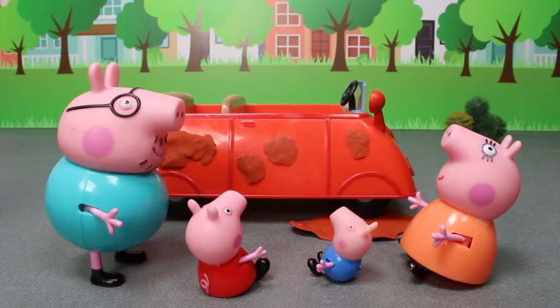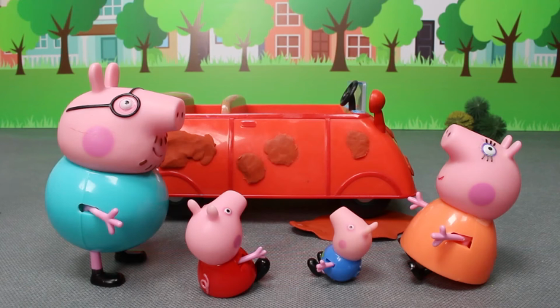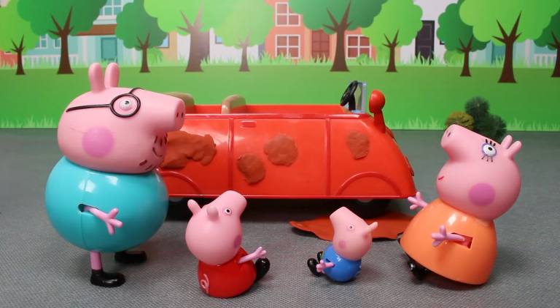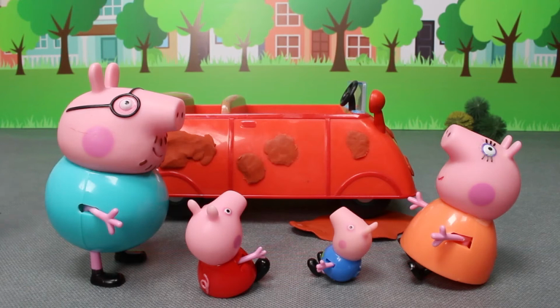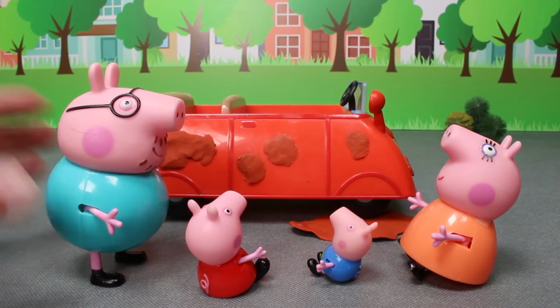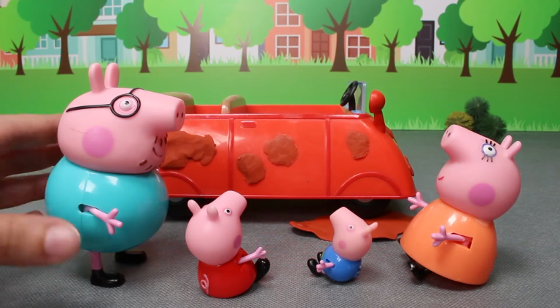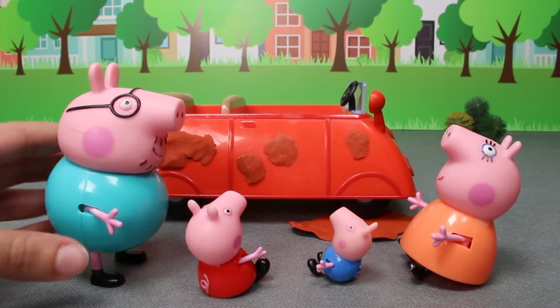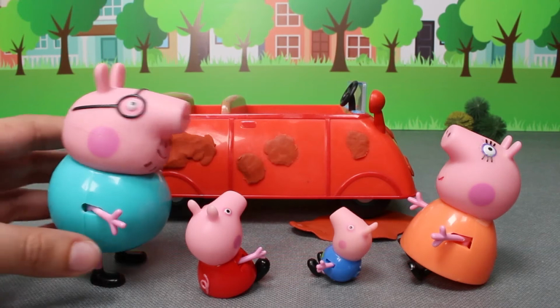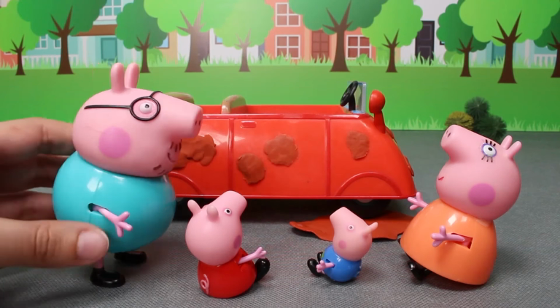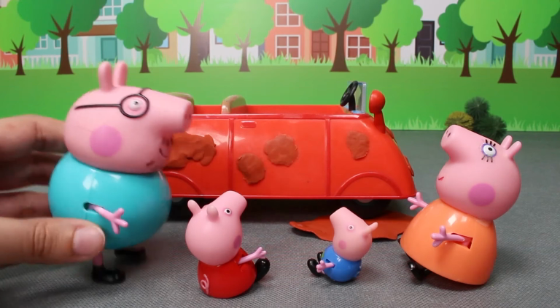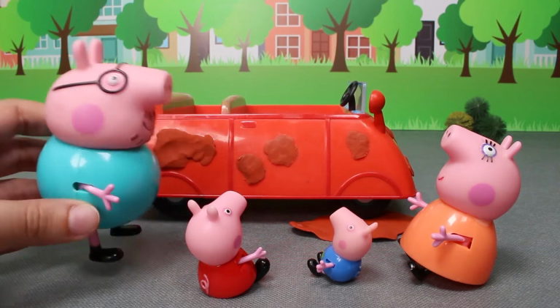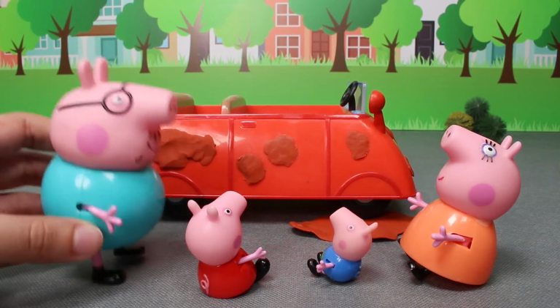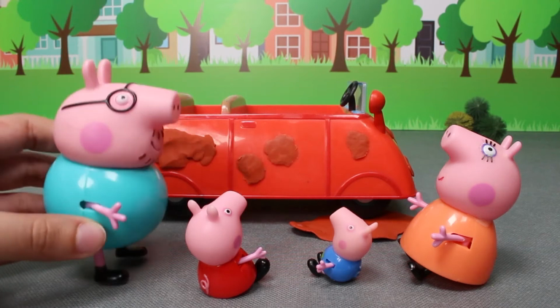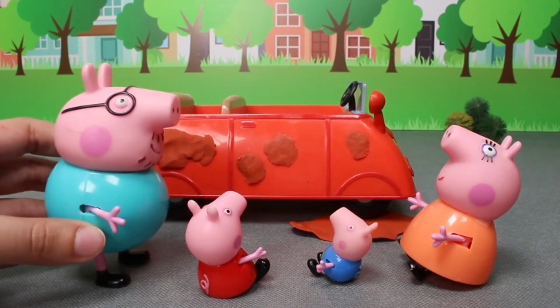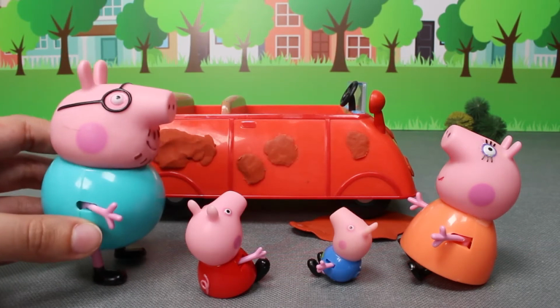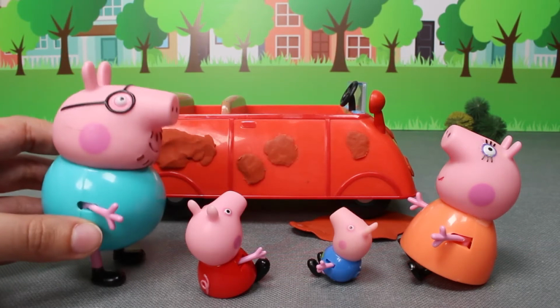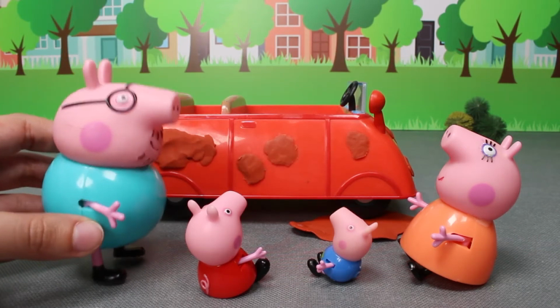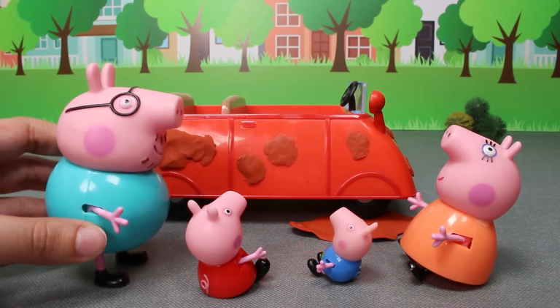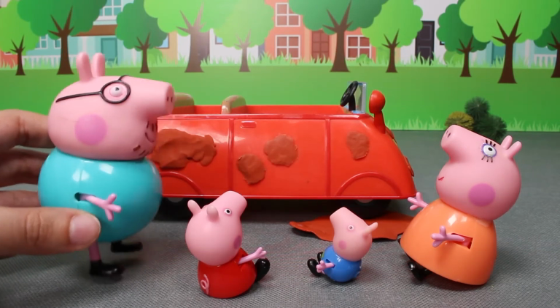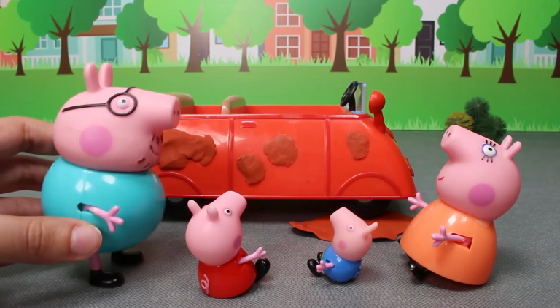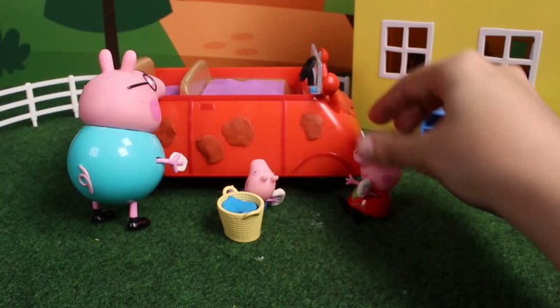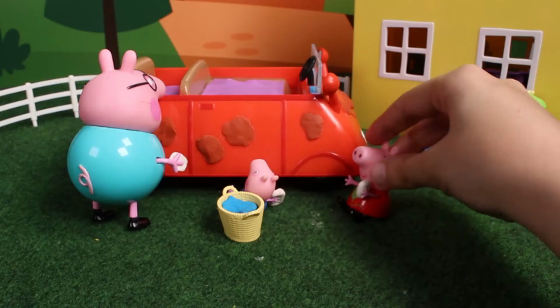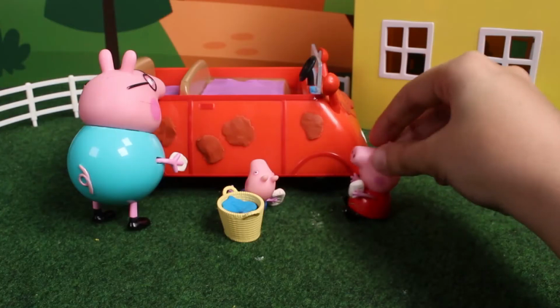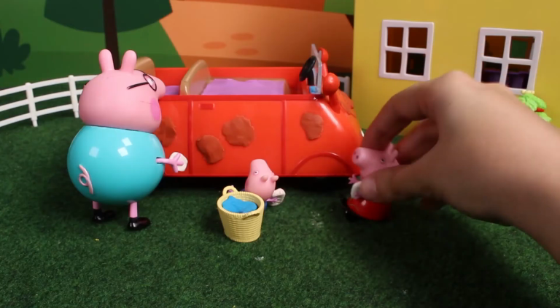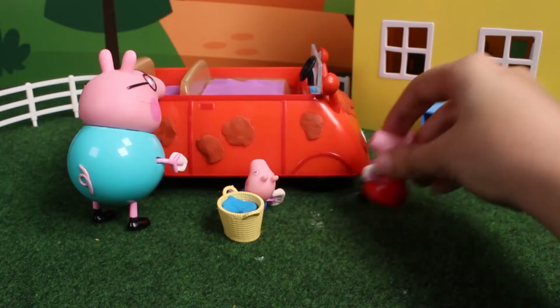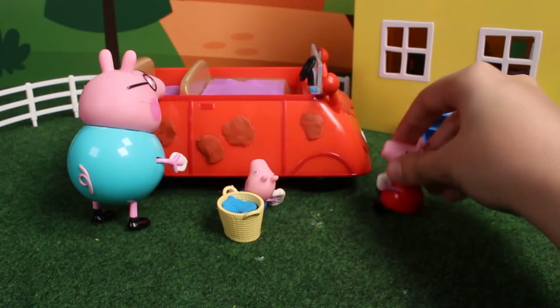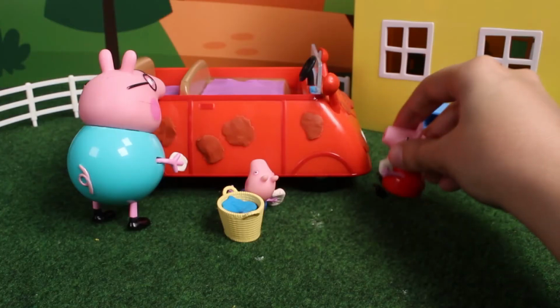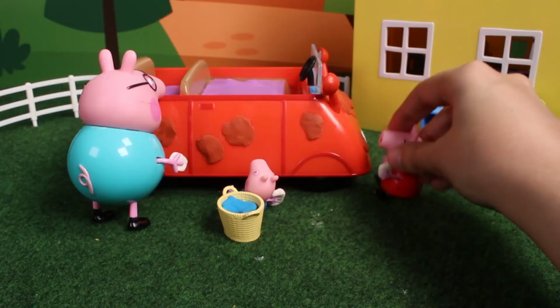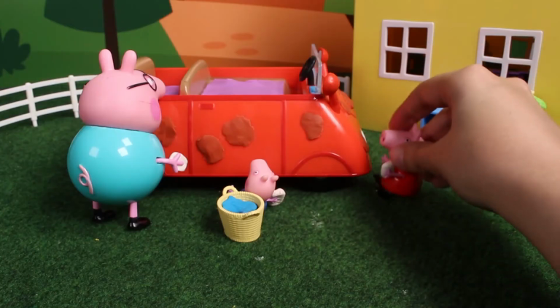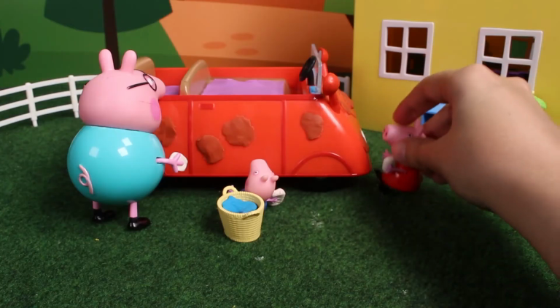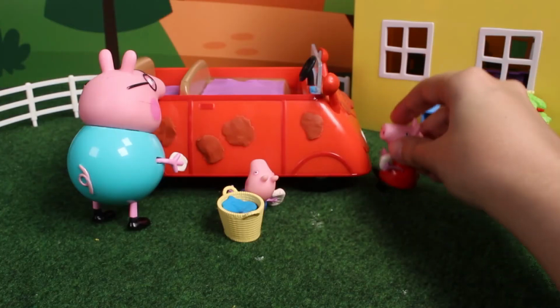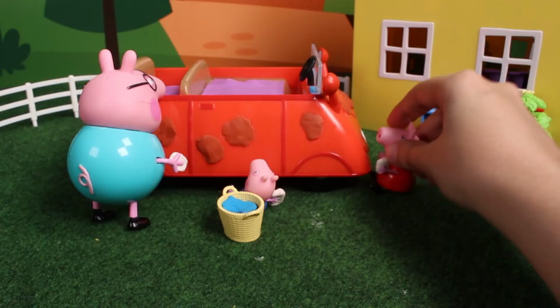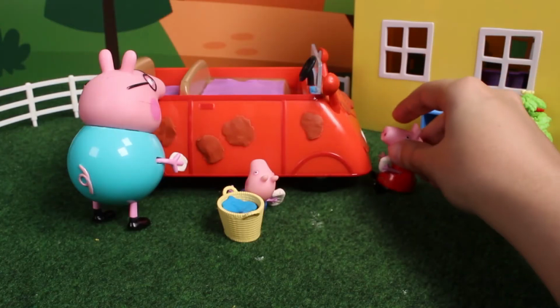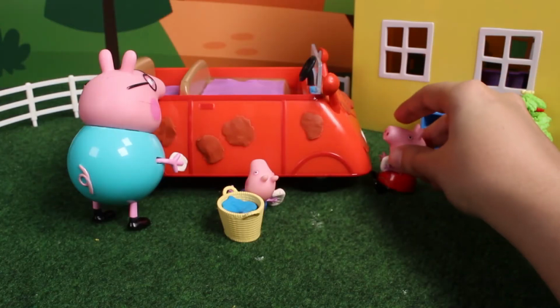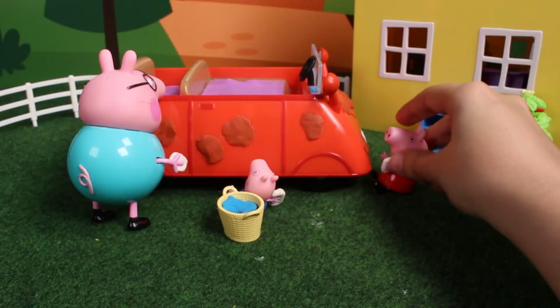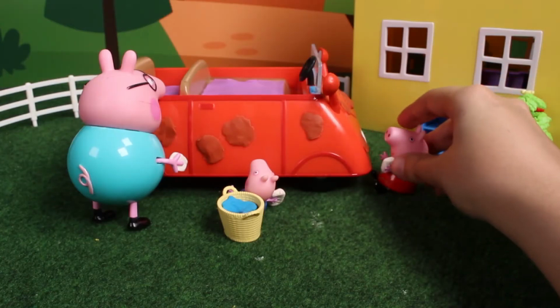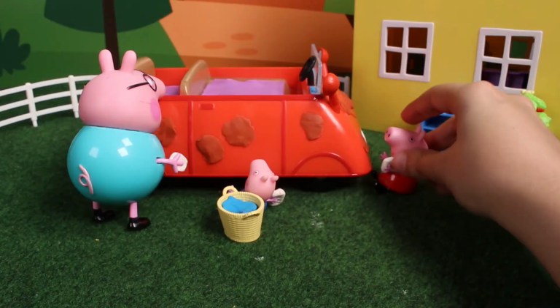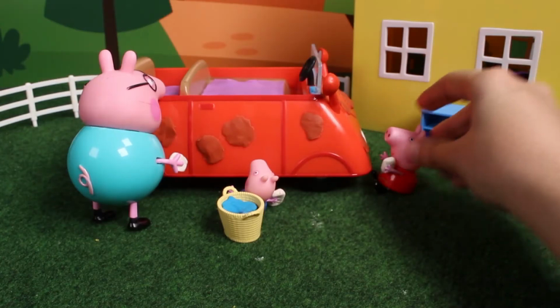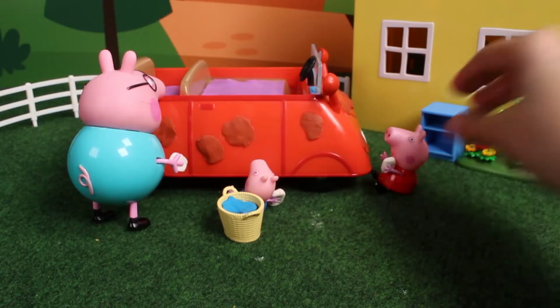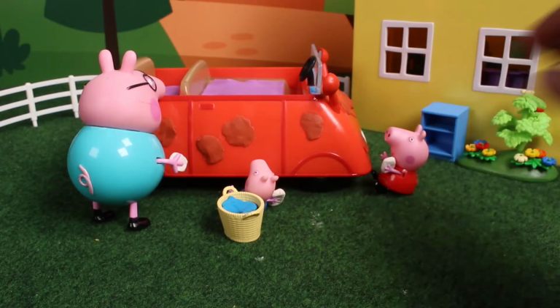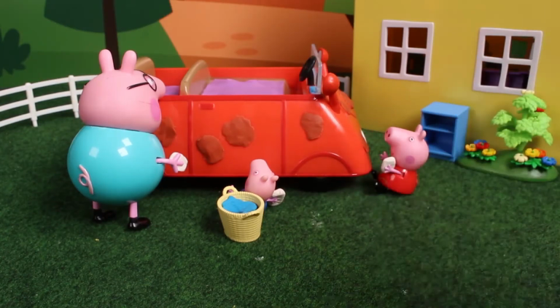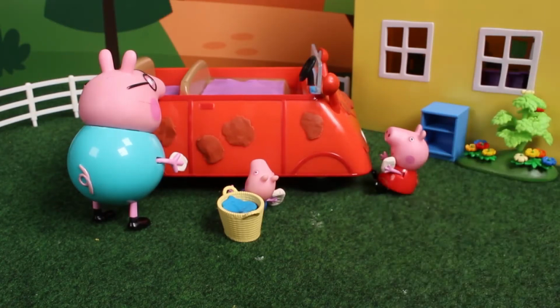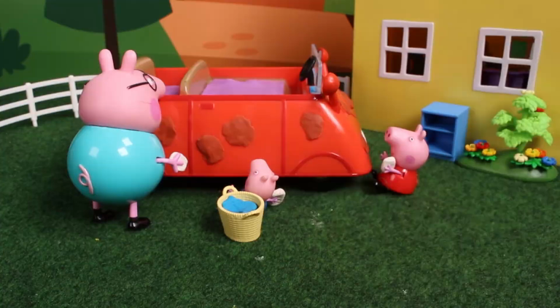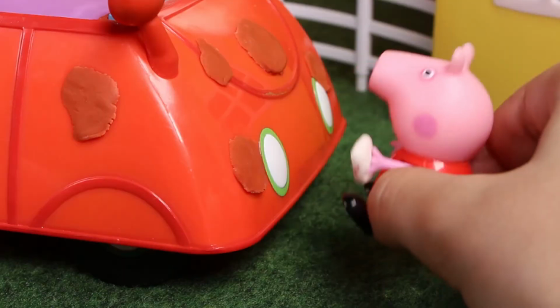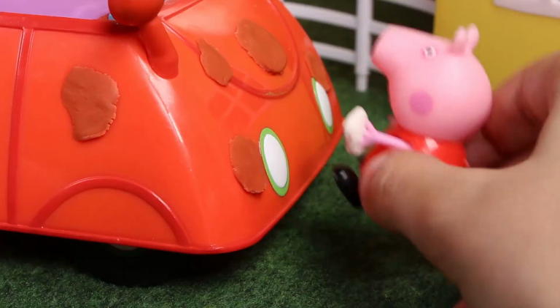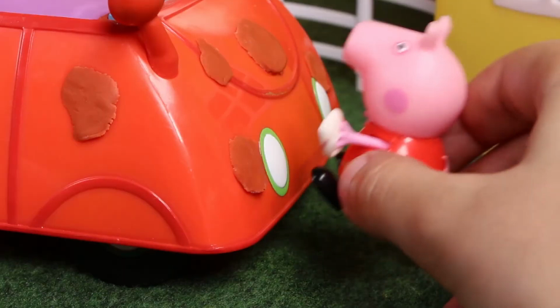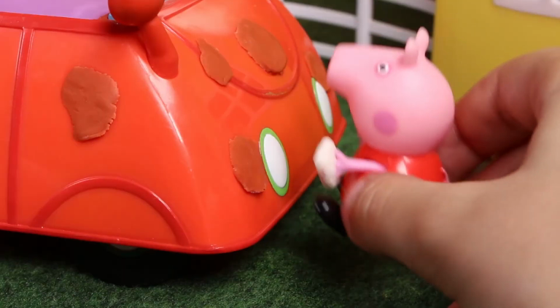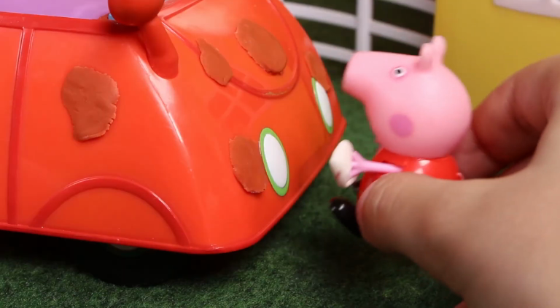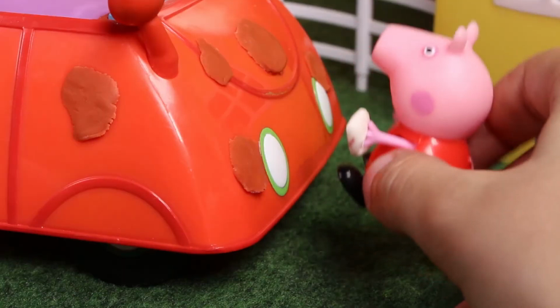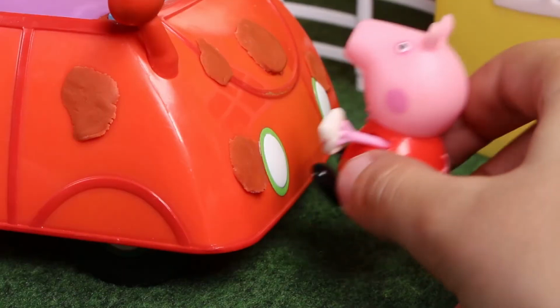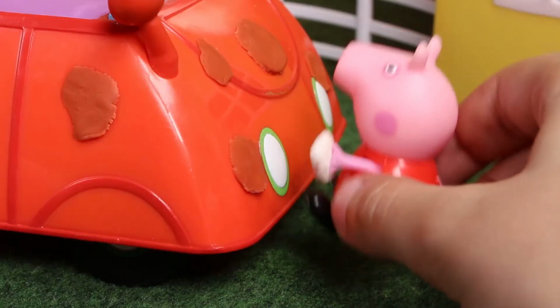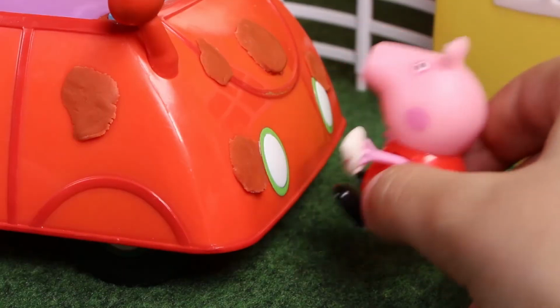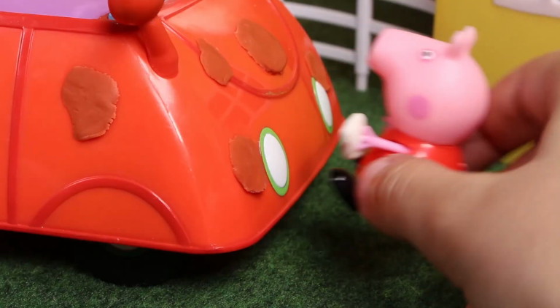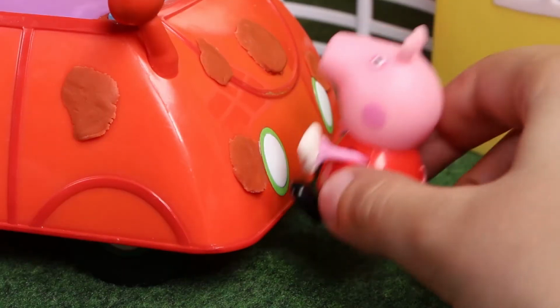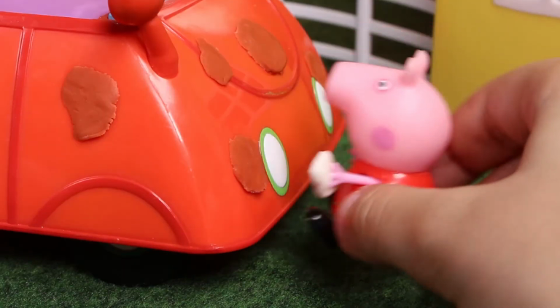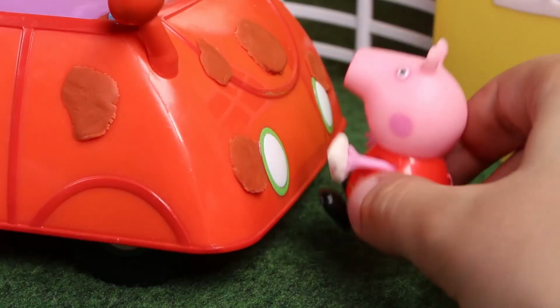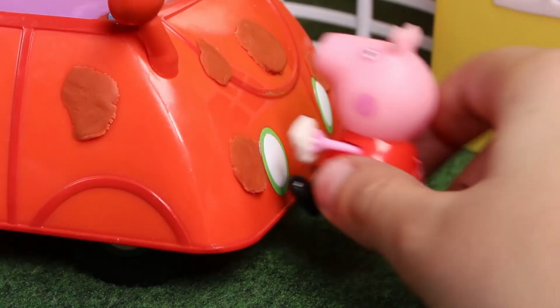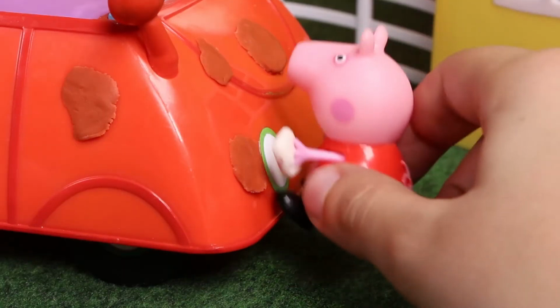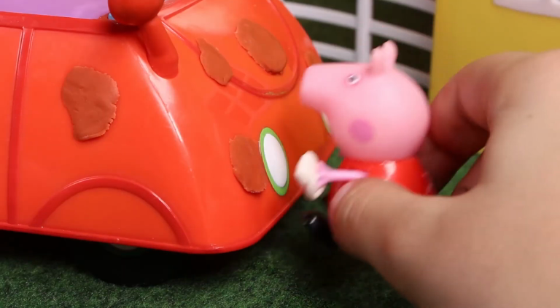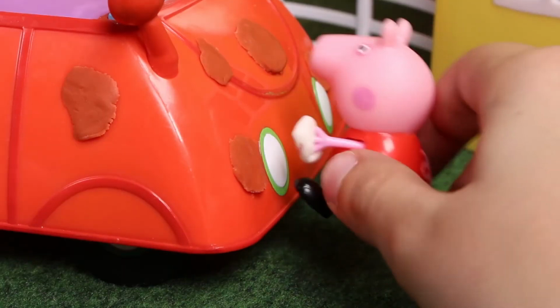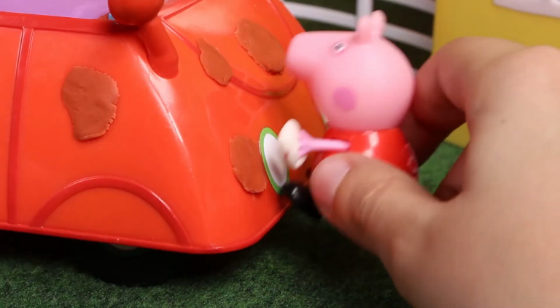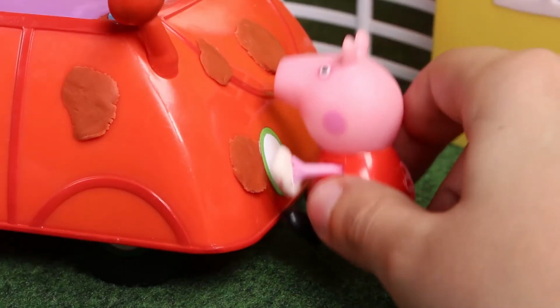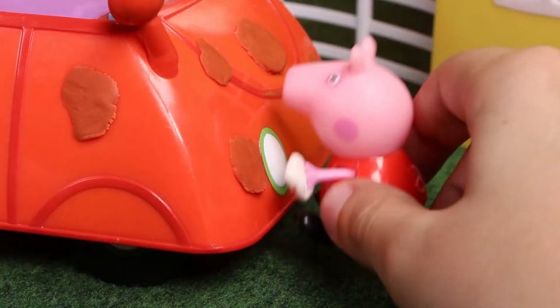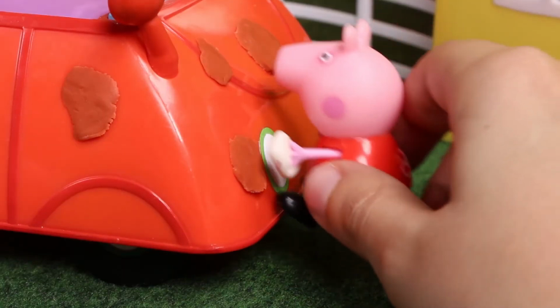Hello, kids. Today, Peppa and George are going to help Daddy Pig to clean up the car. I'm sure it's going to be very fun.